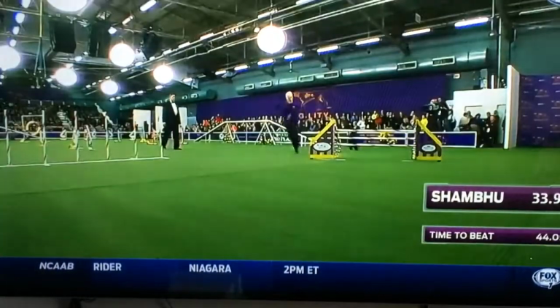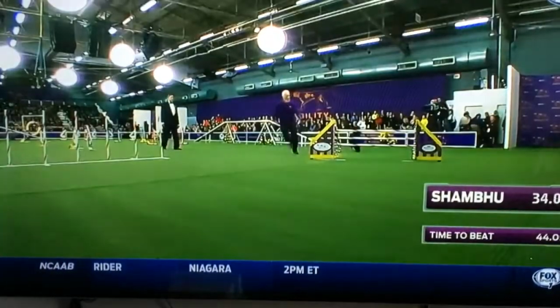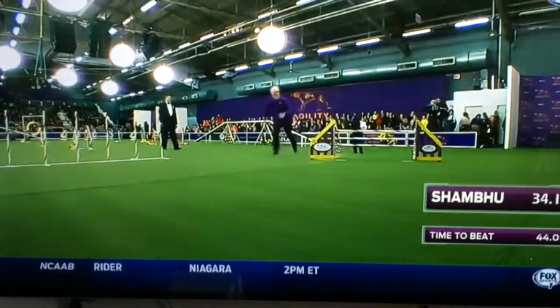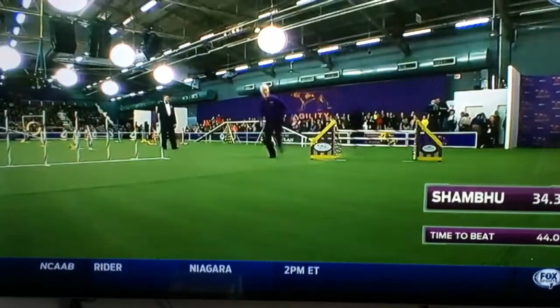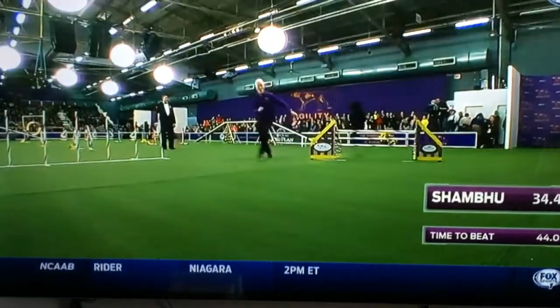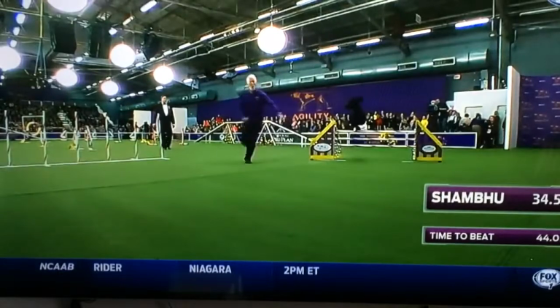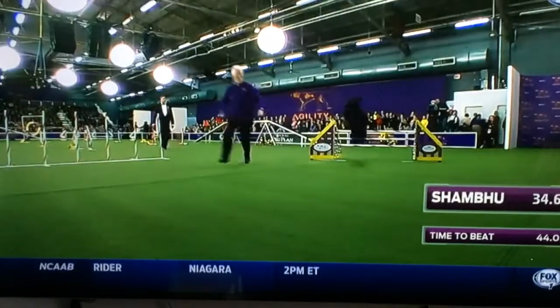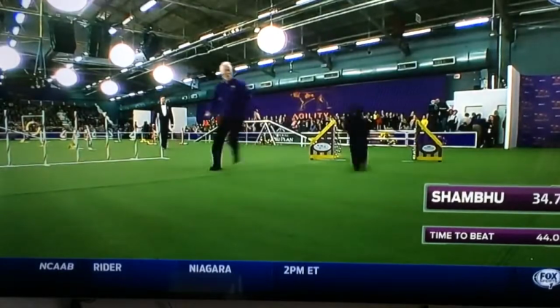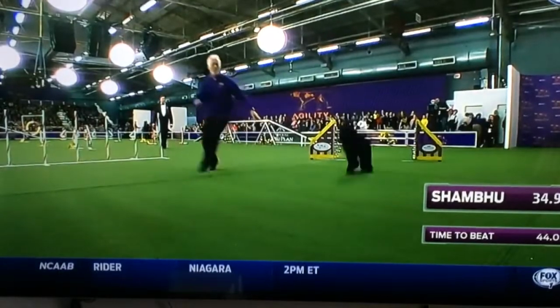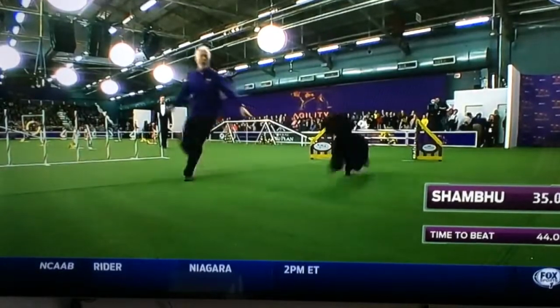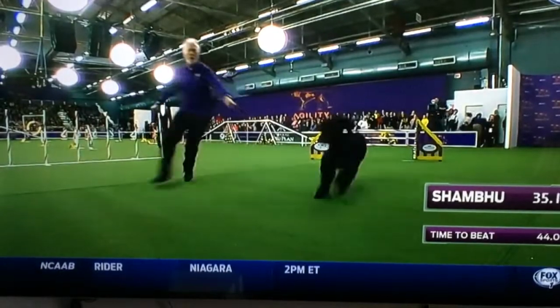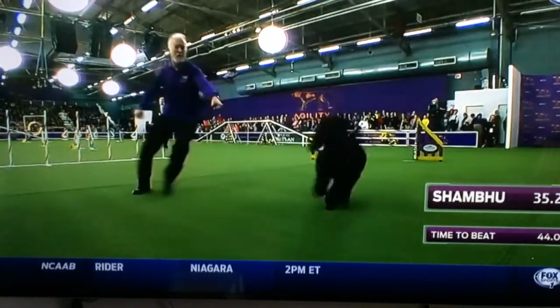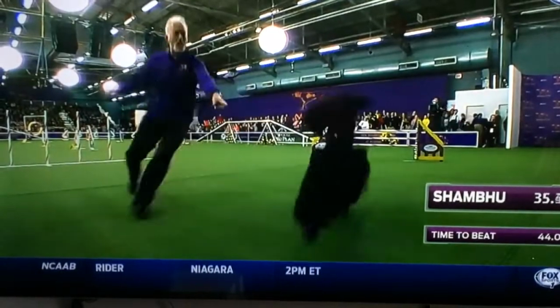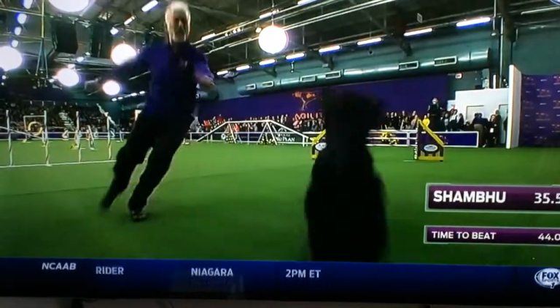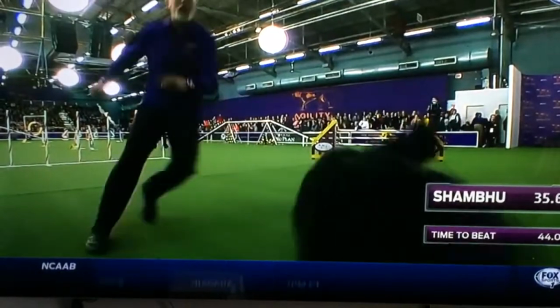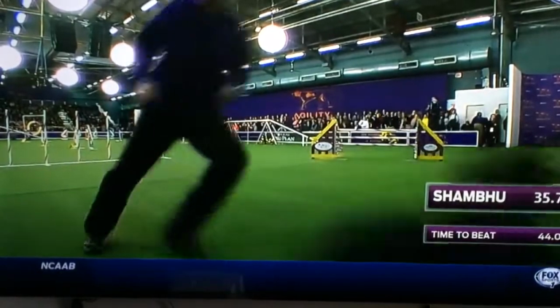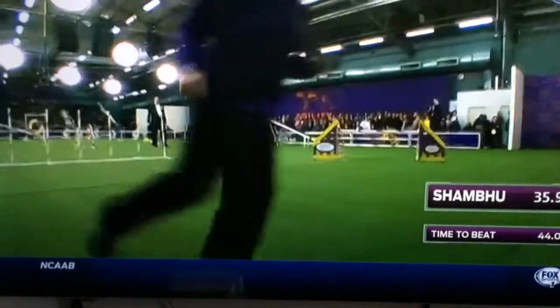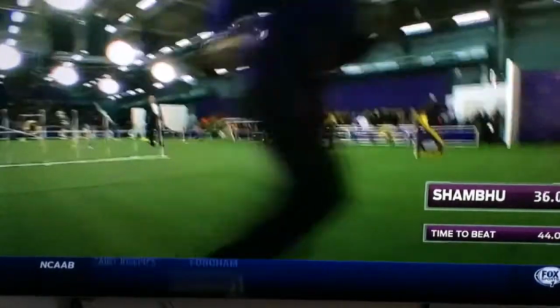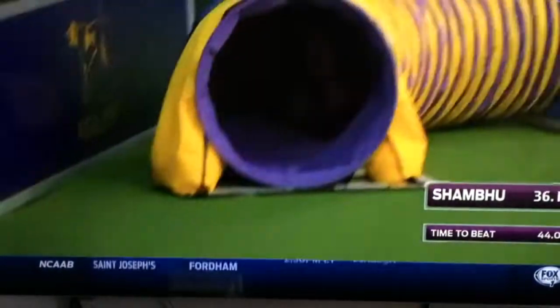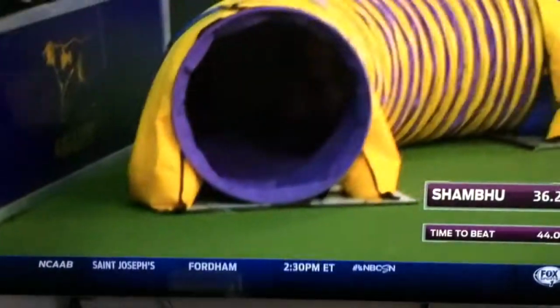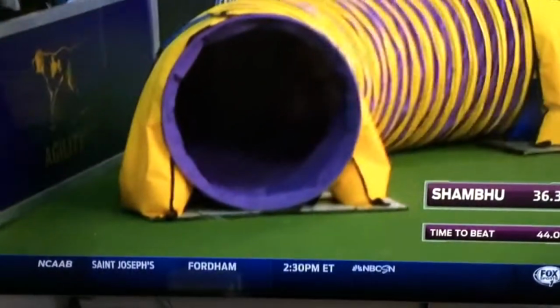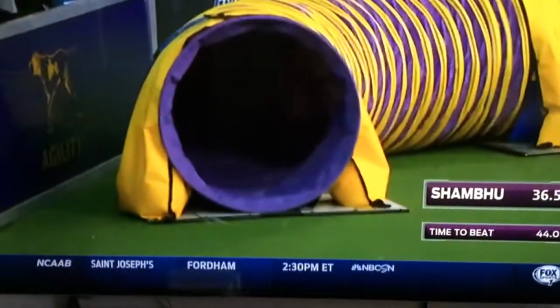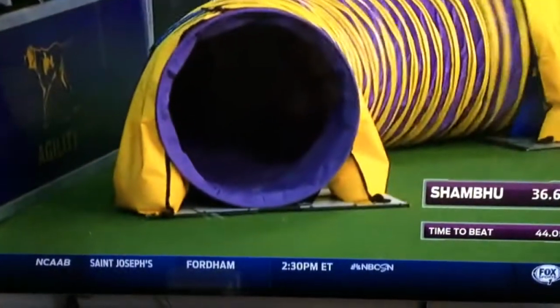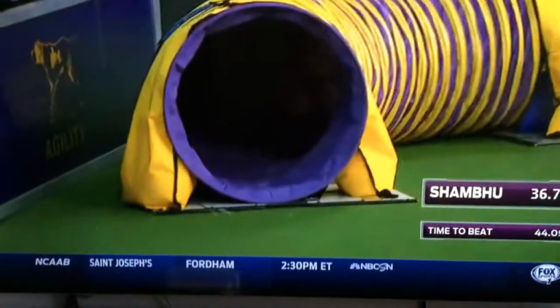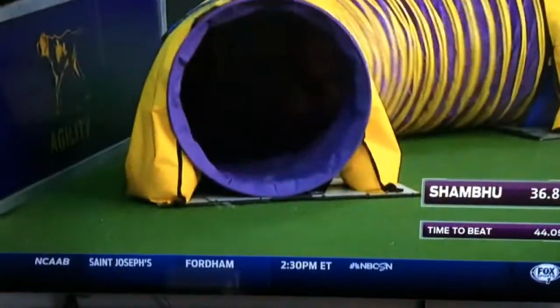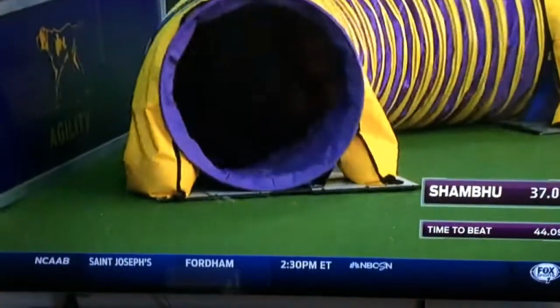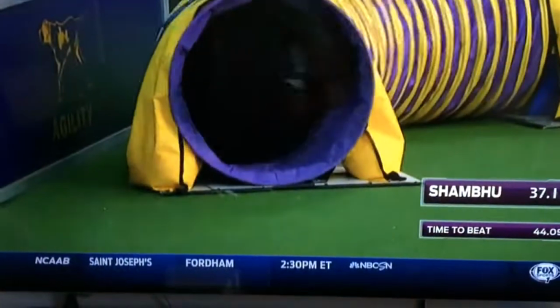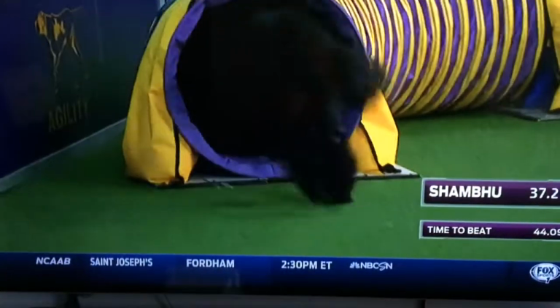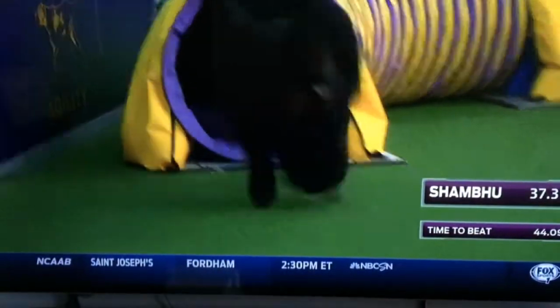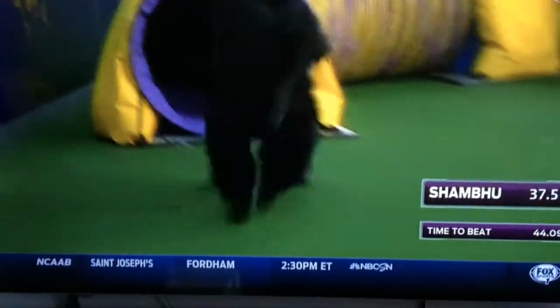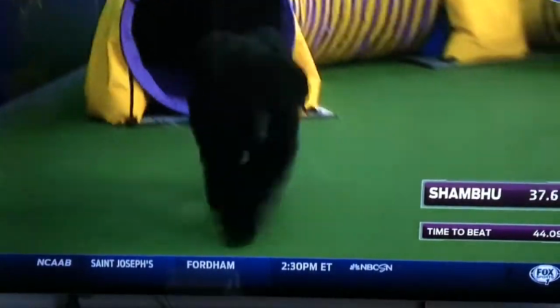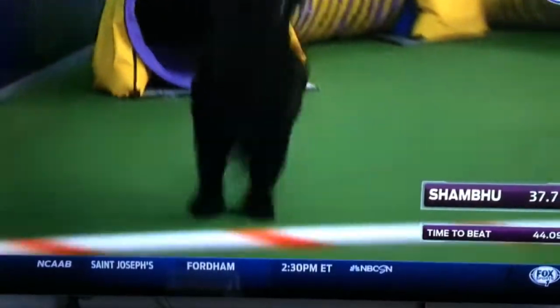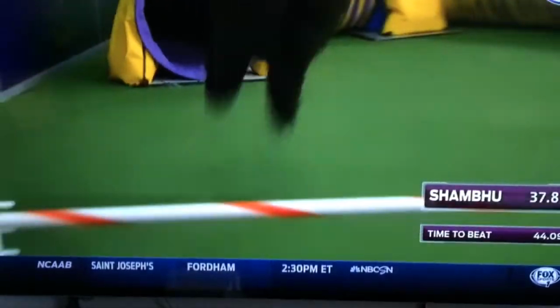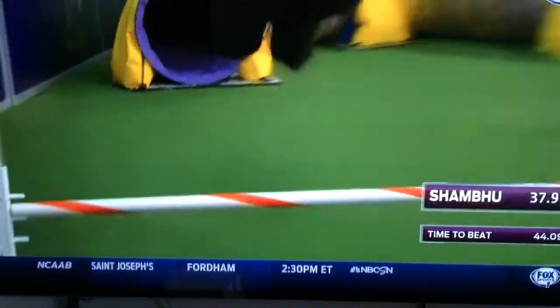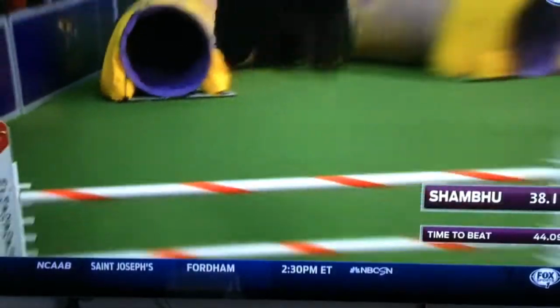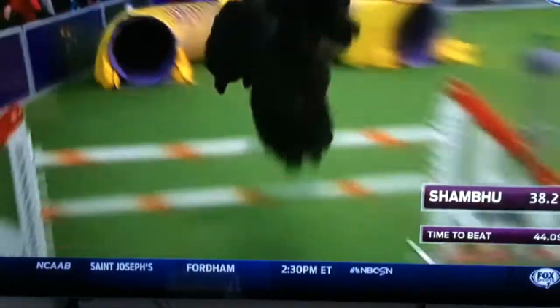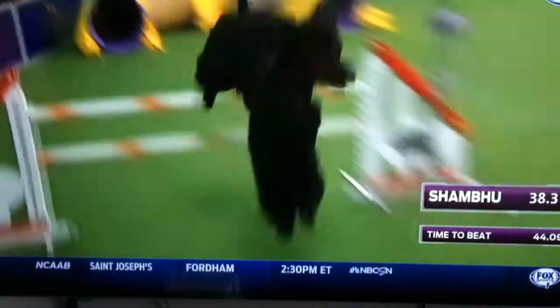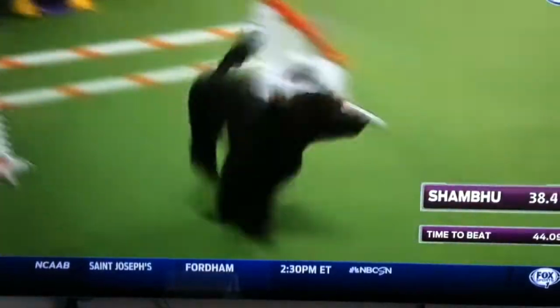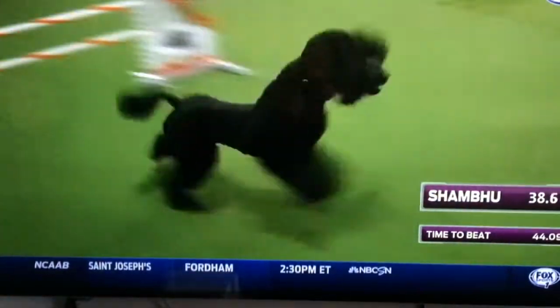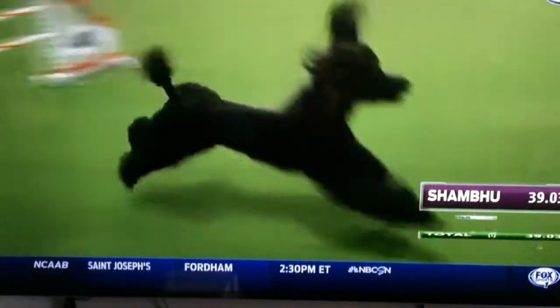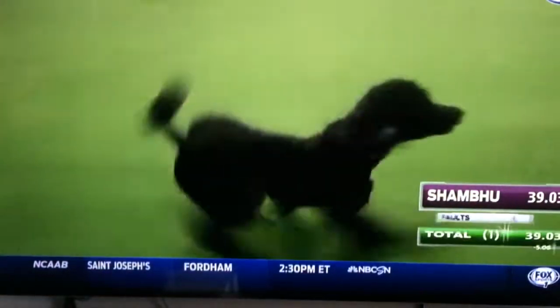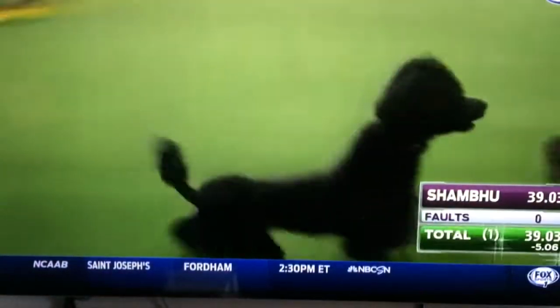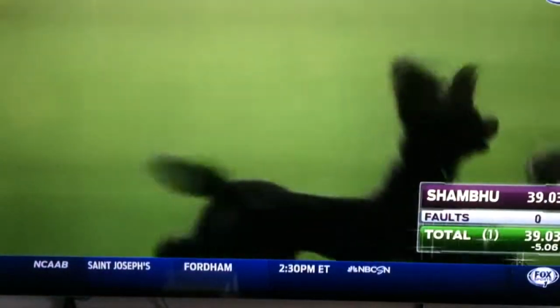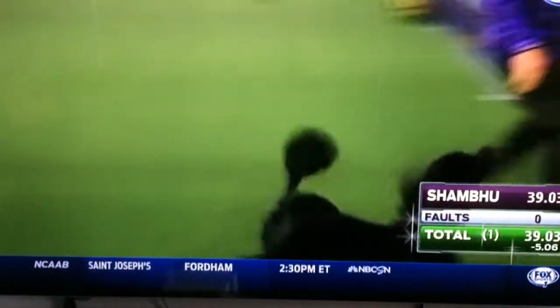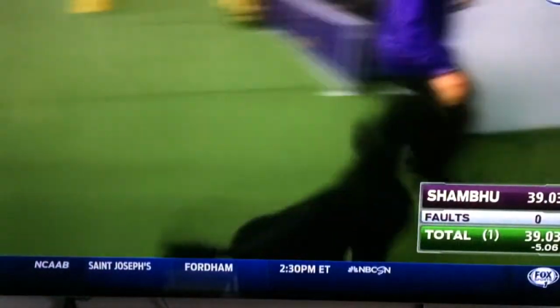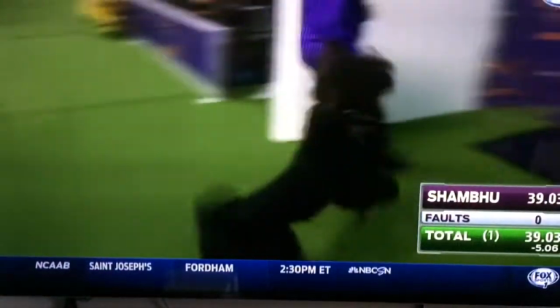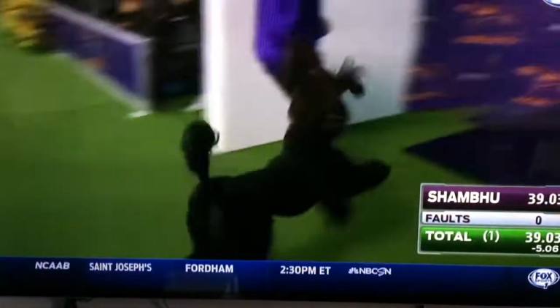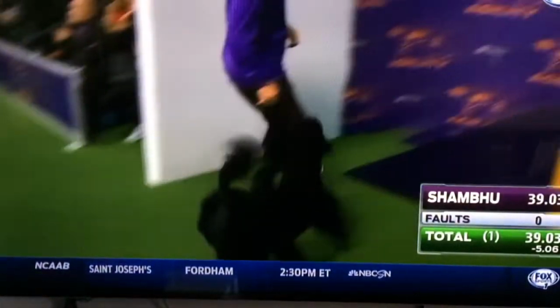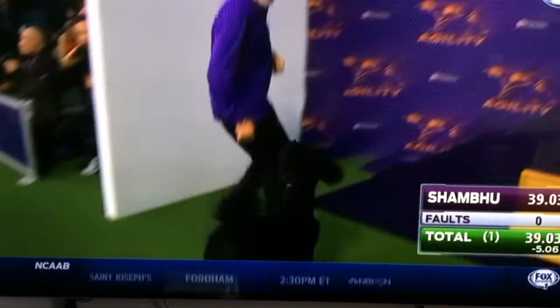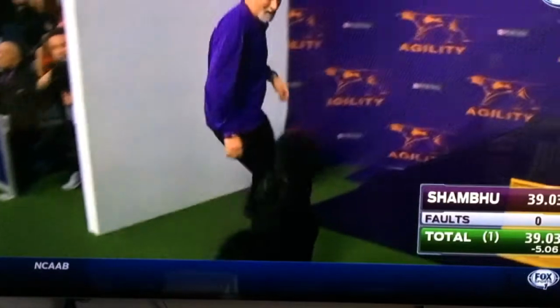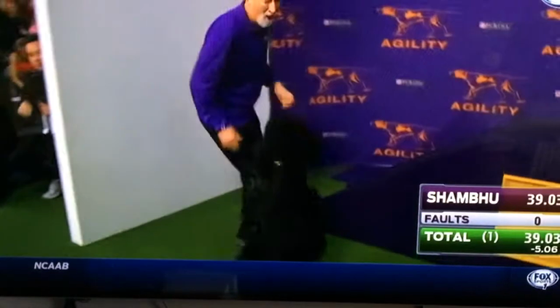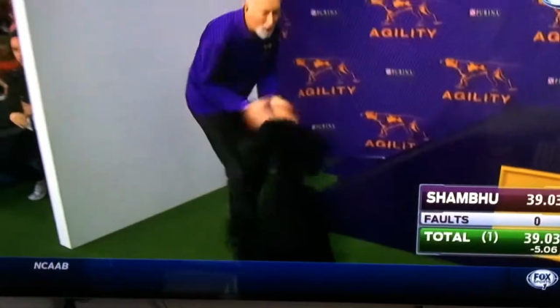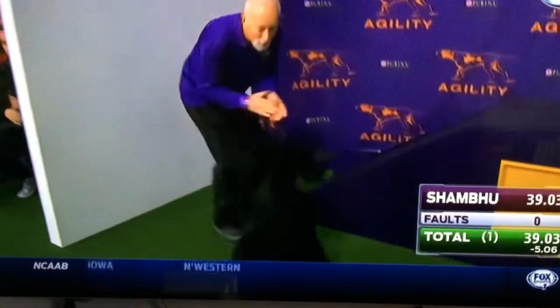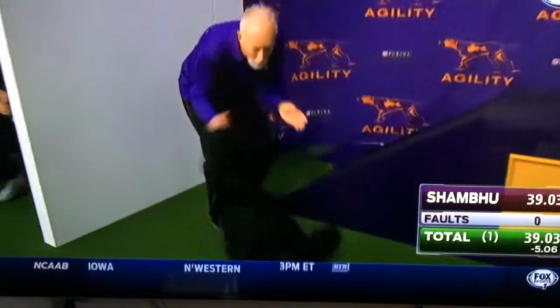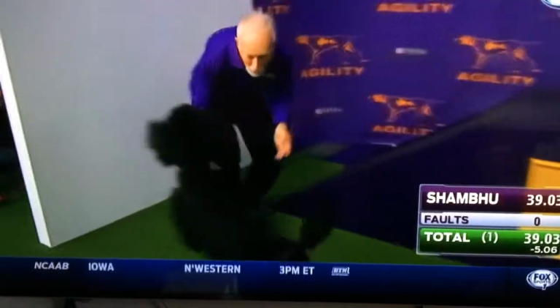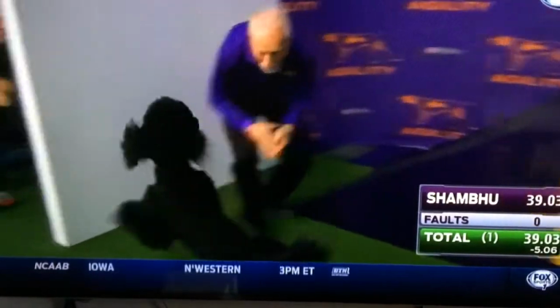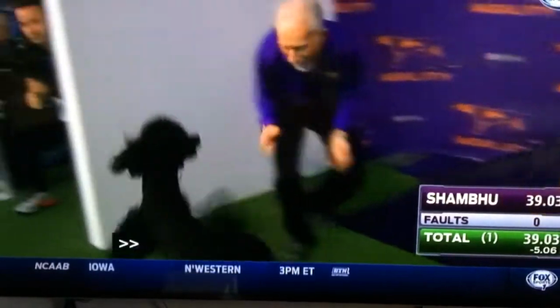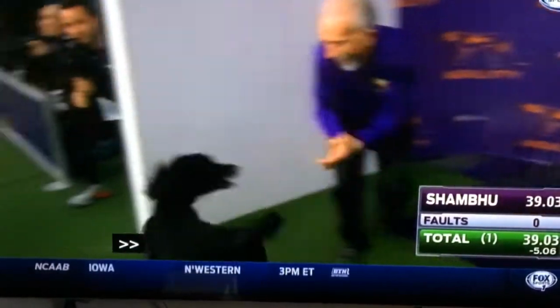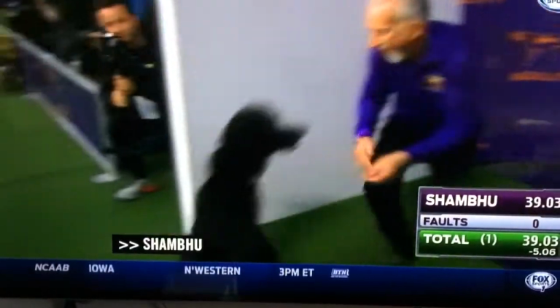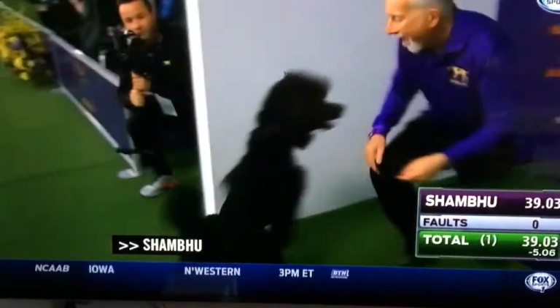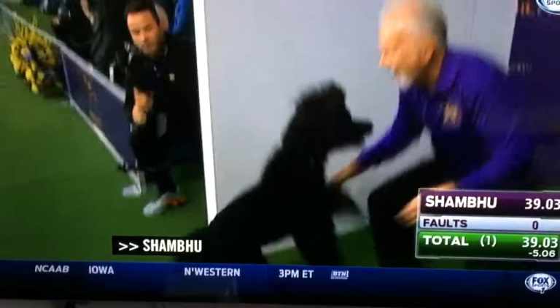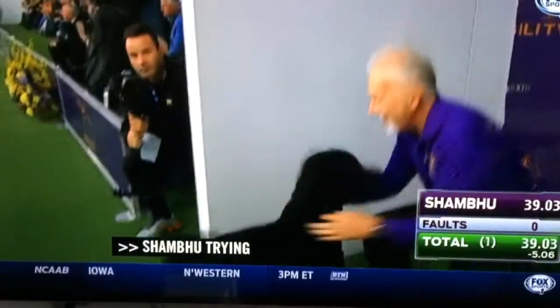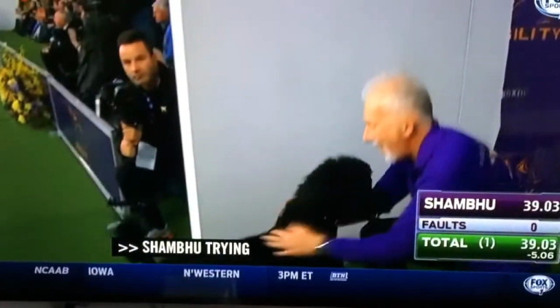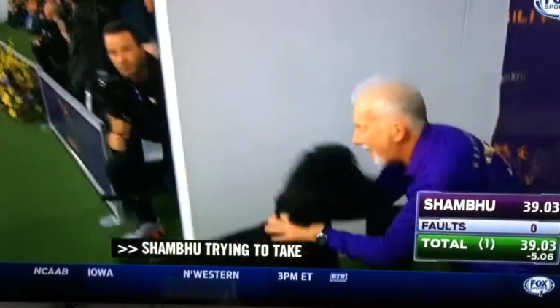Shambu trying to take over first place here in the 24-inch class. Oh wow, nice finish on that. Beautiful finish.